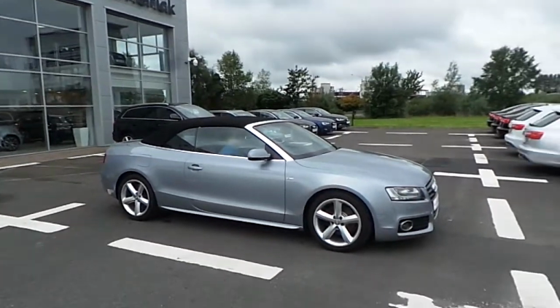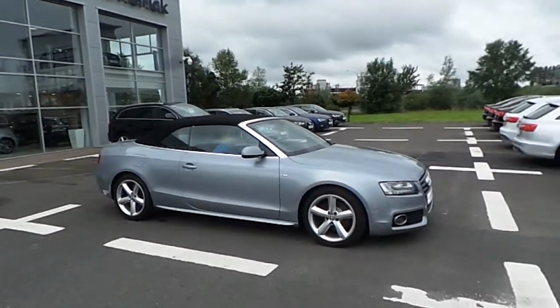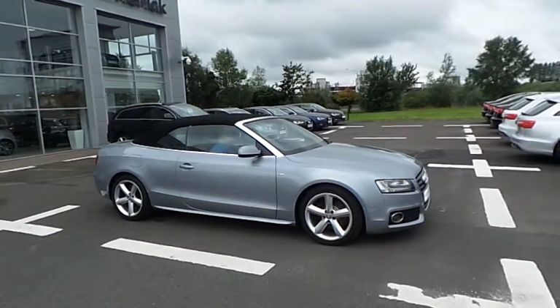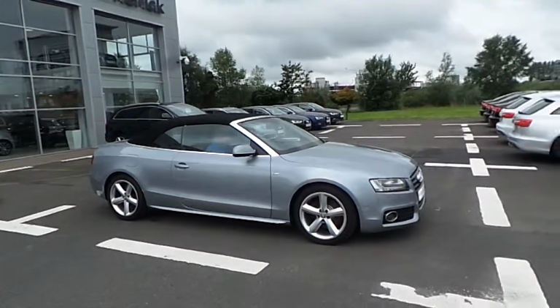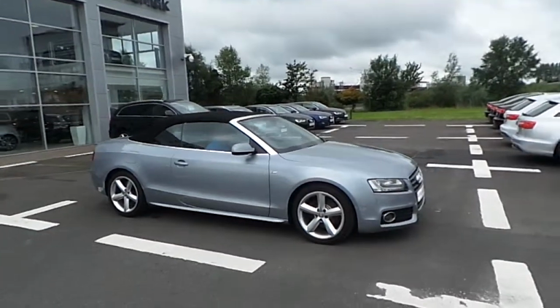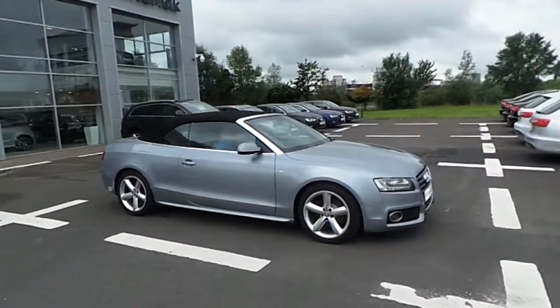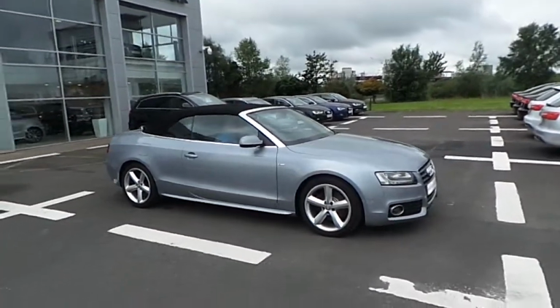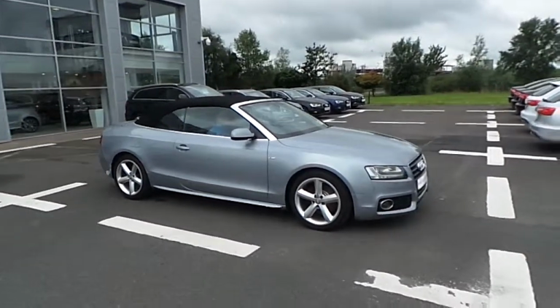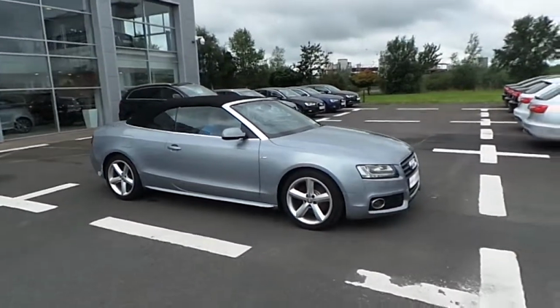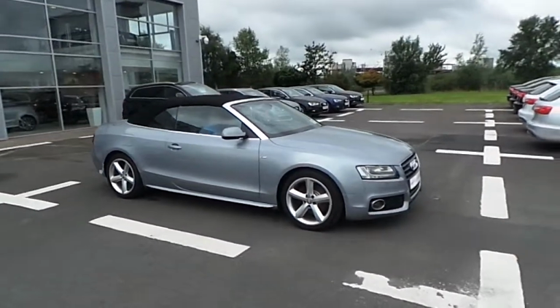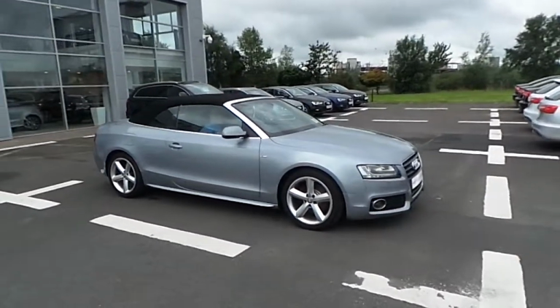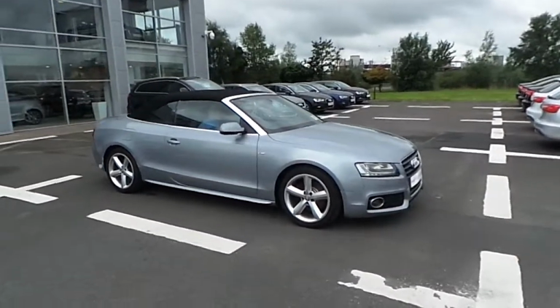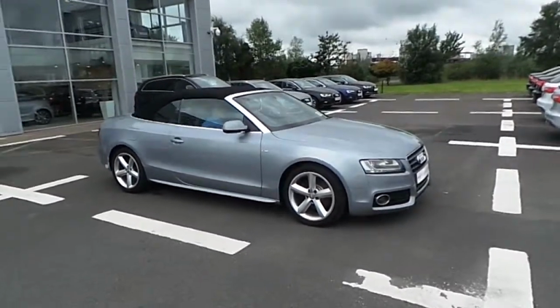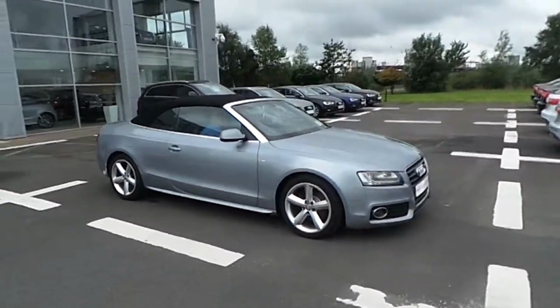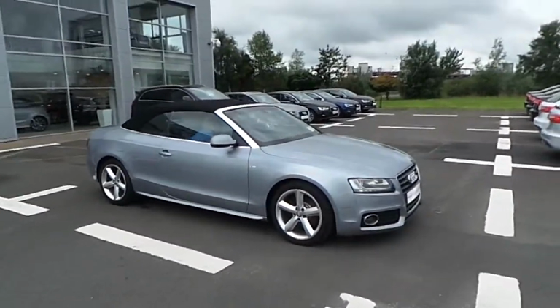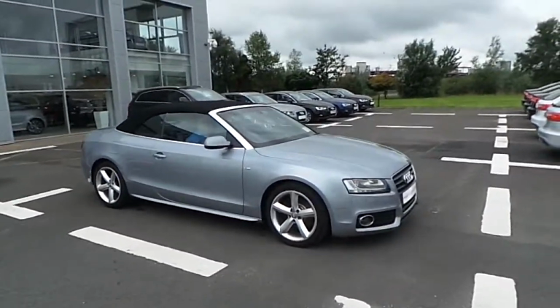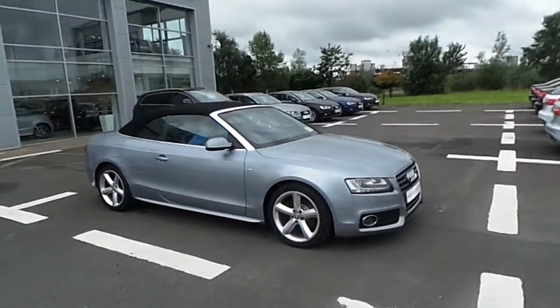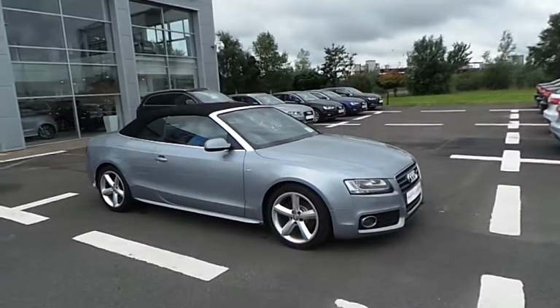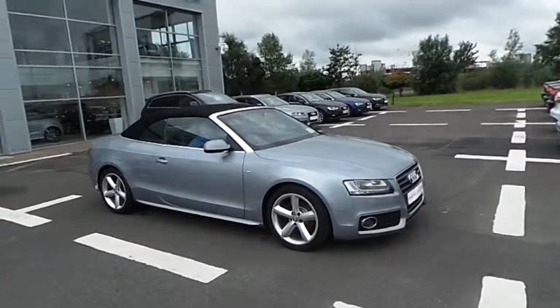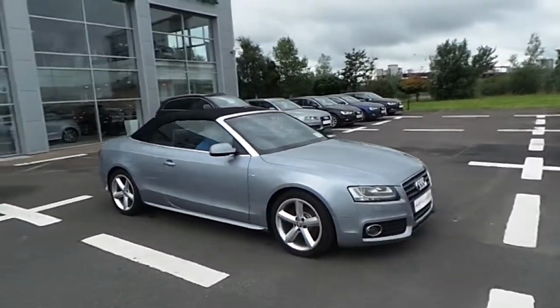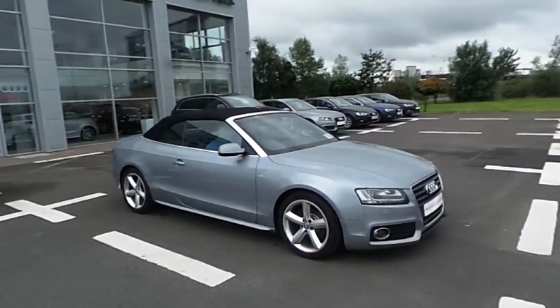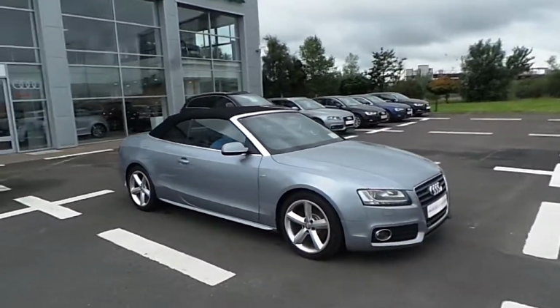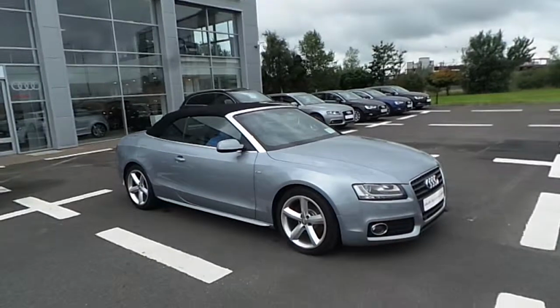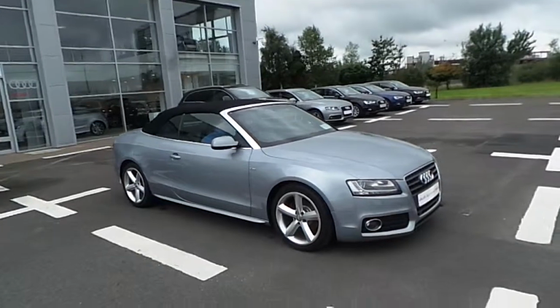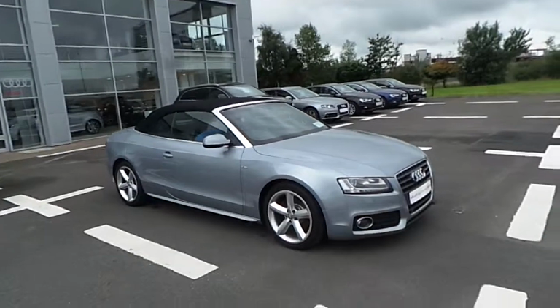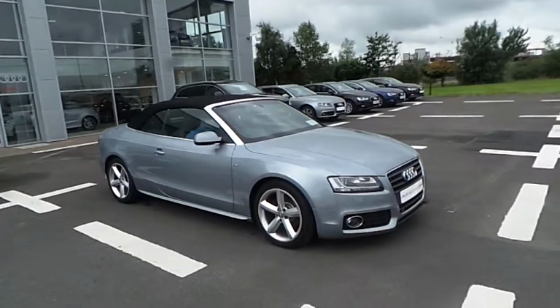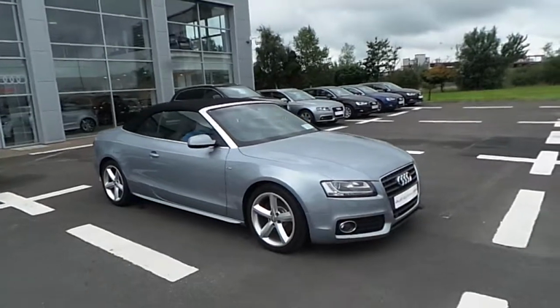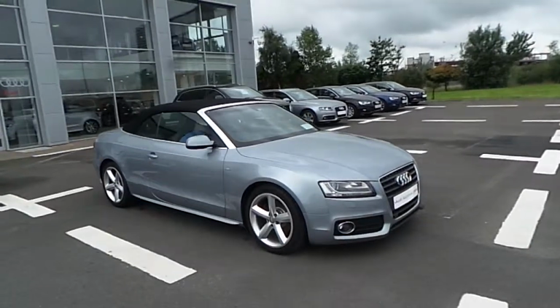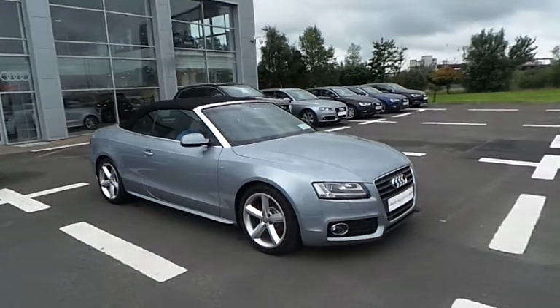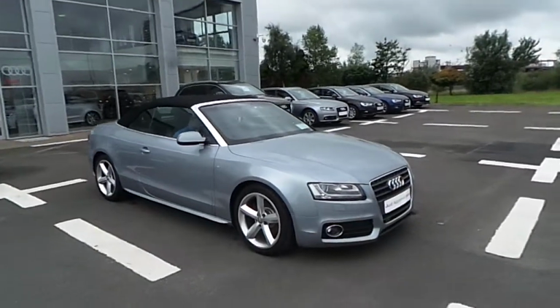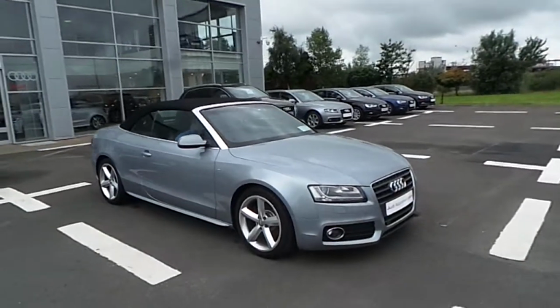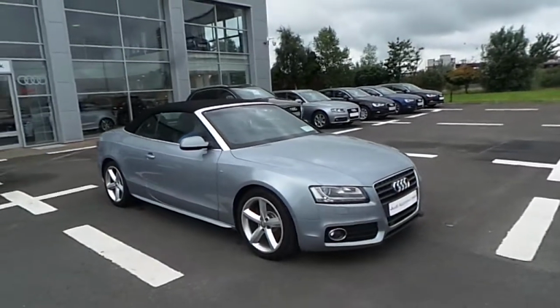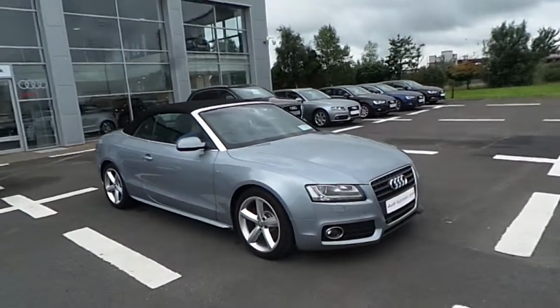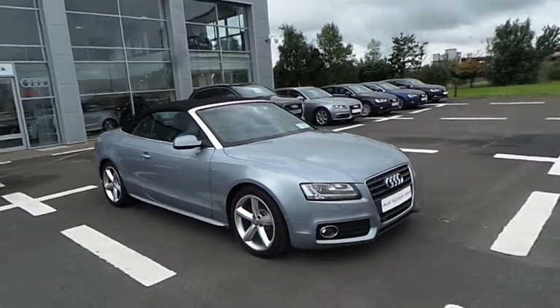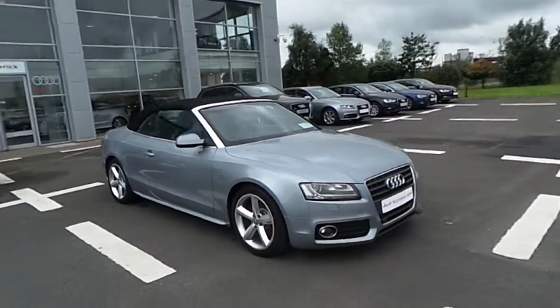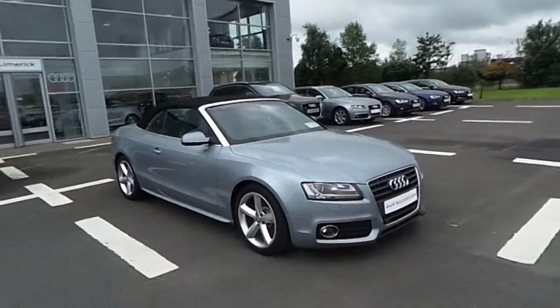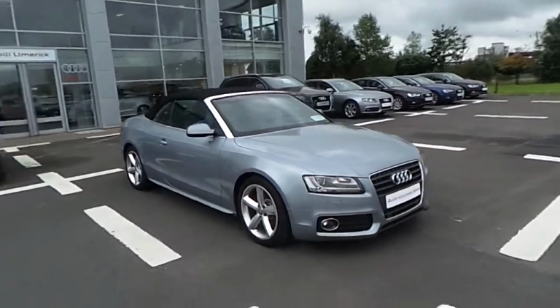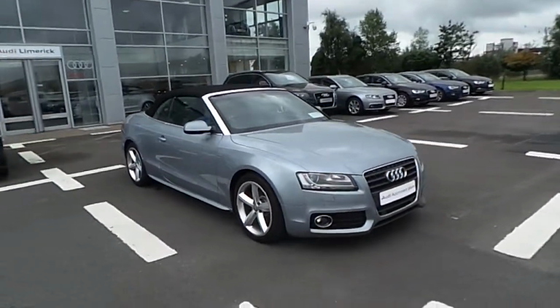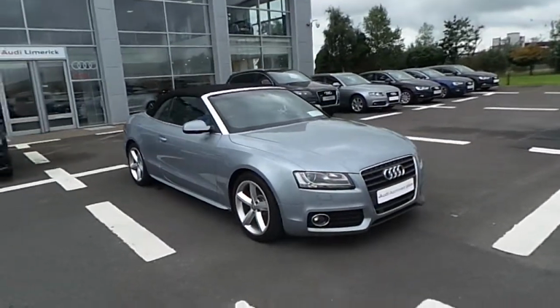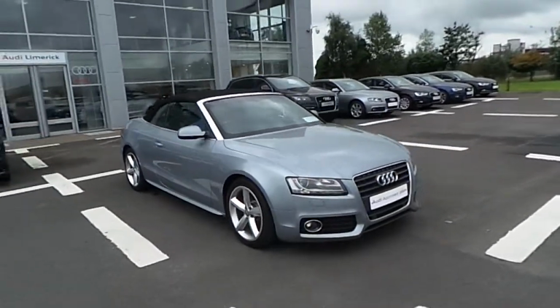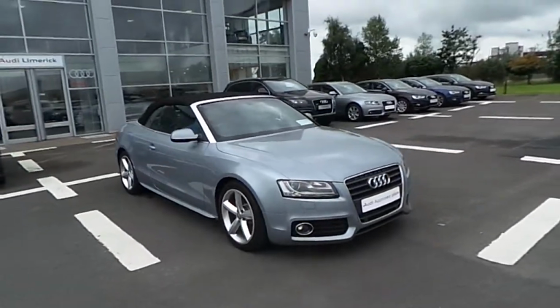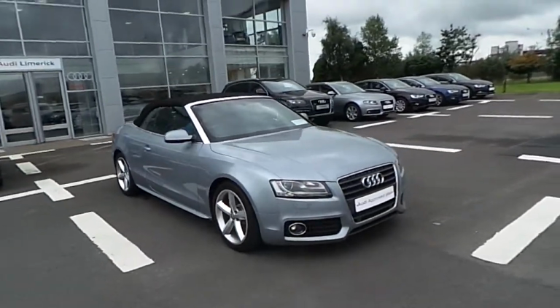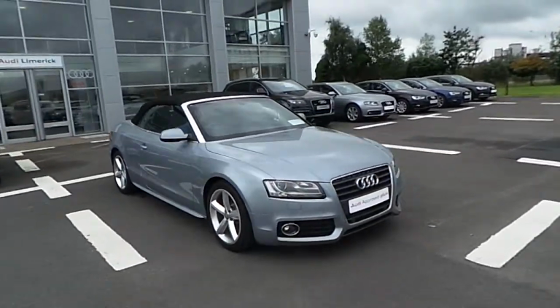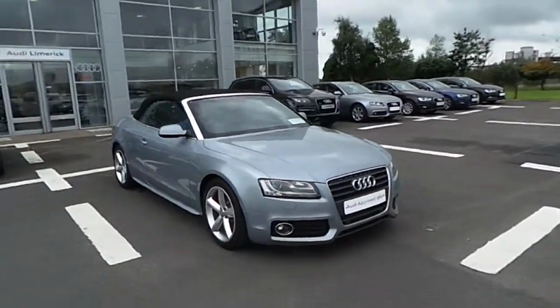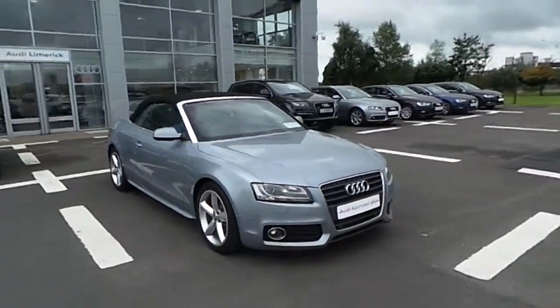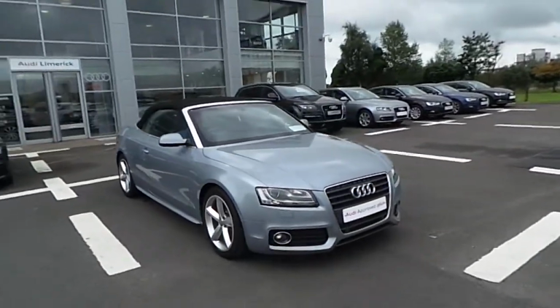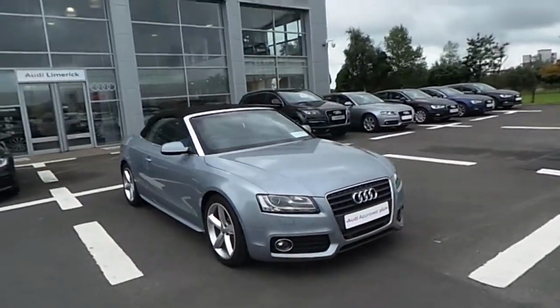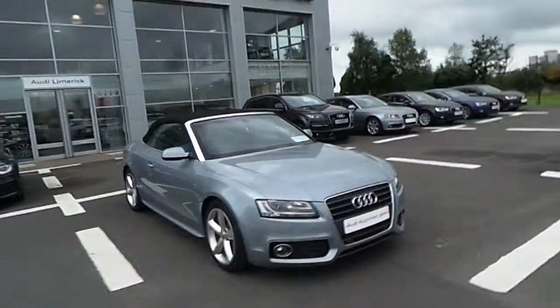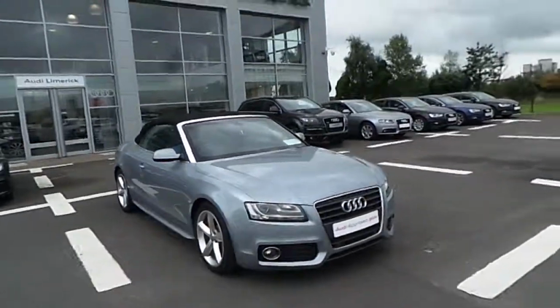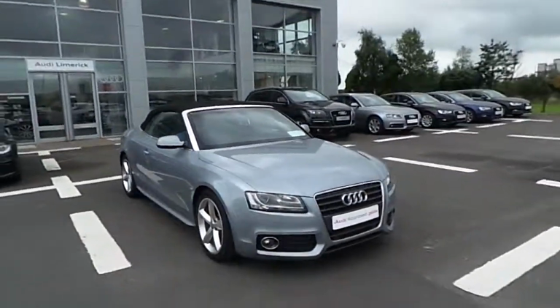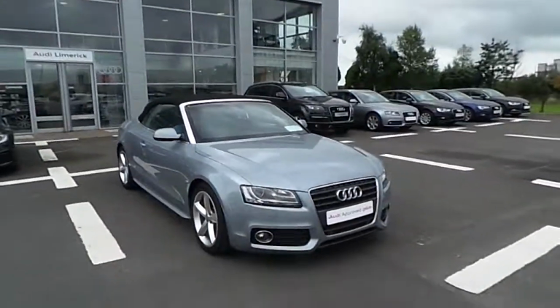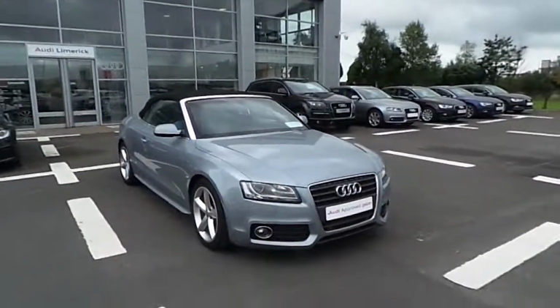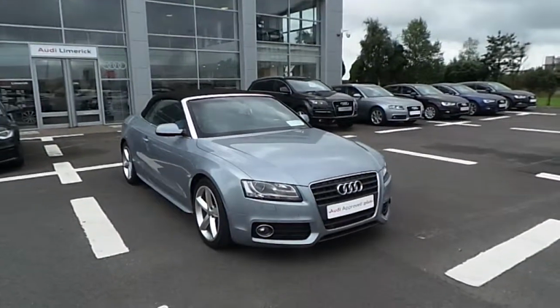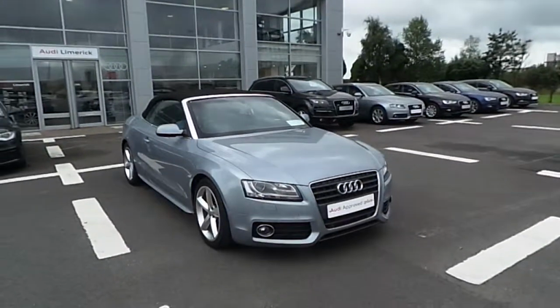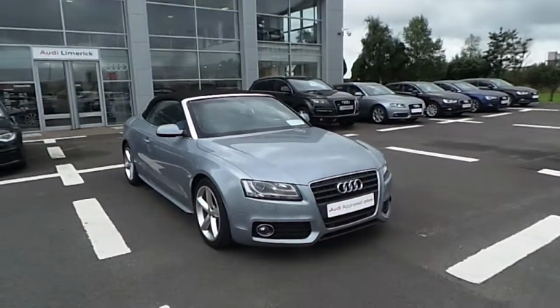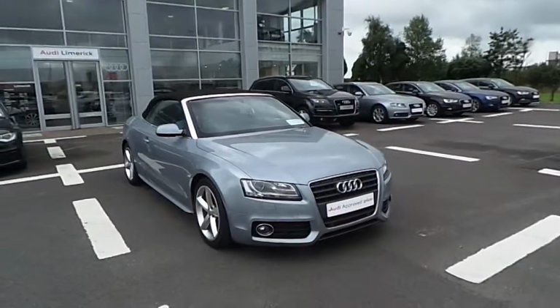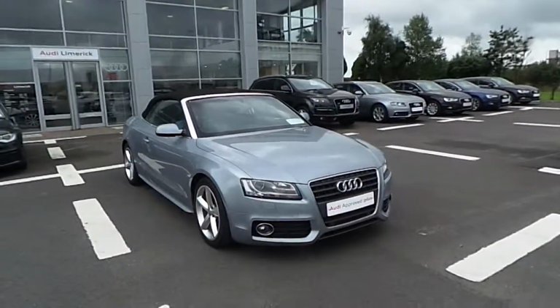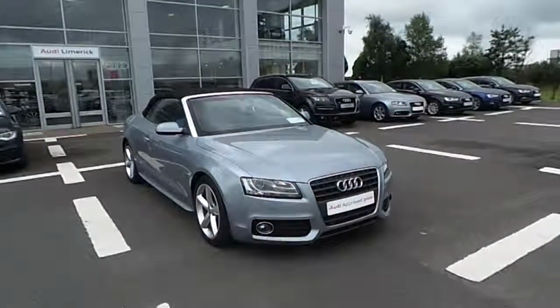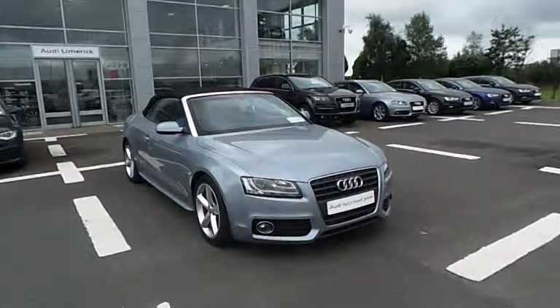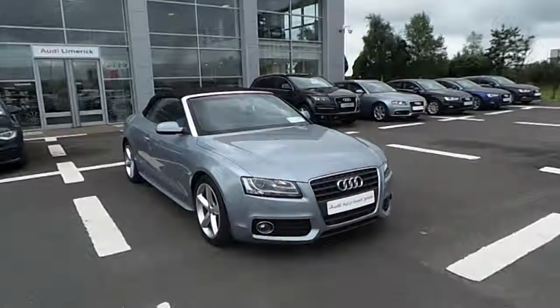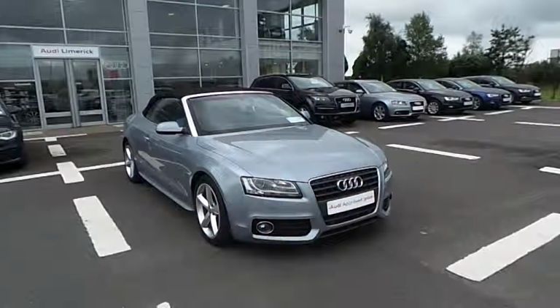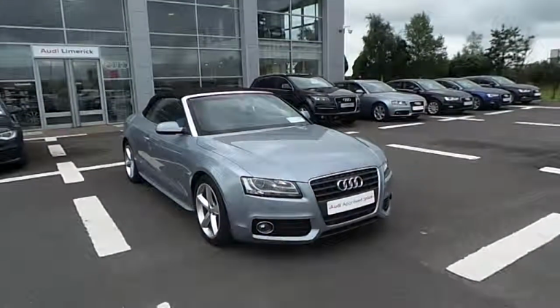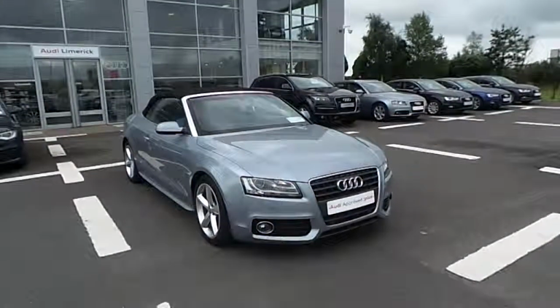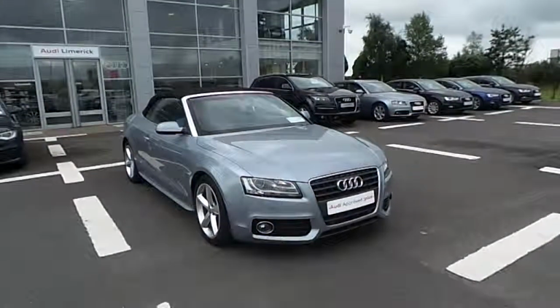If you would like to make an enquiry on this car, please contact the Audi Limerick sales team on 061-336-000.